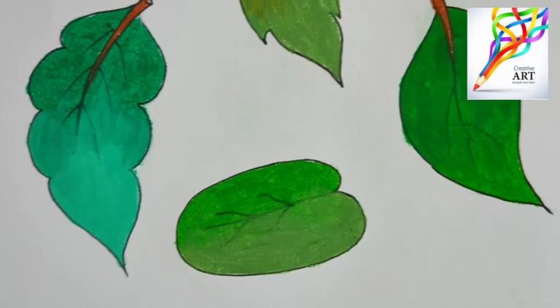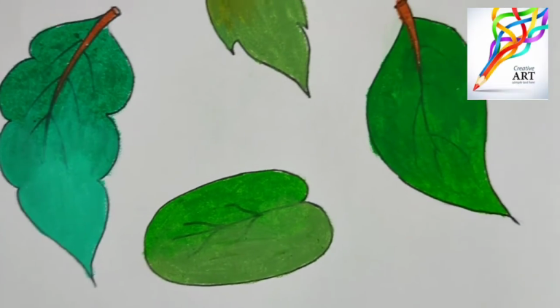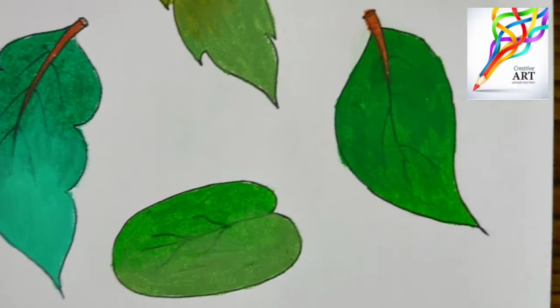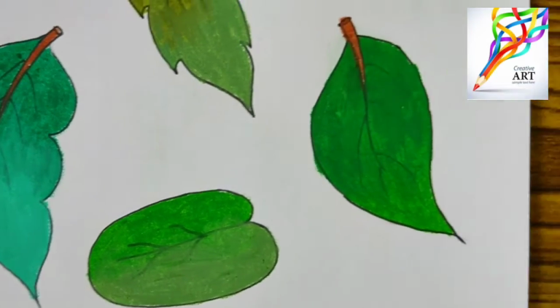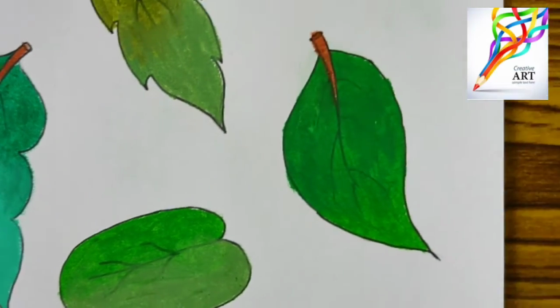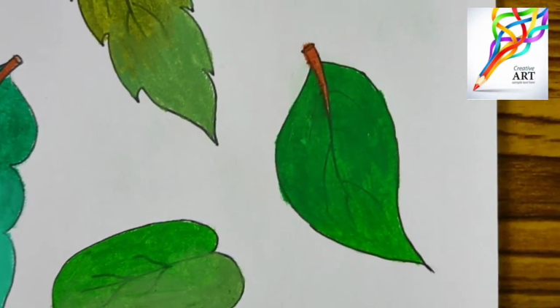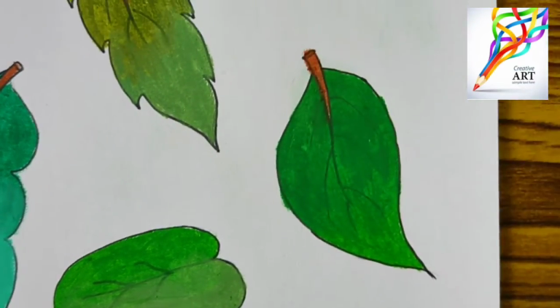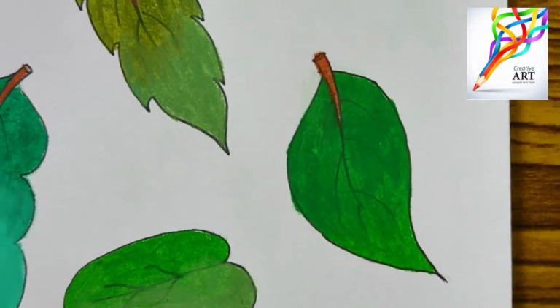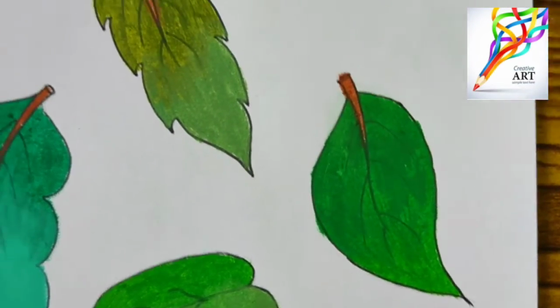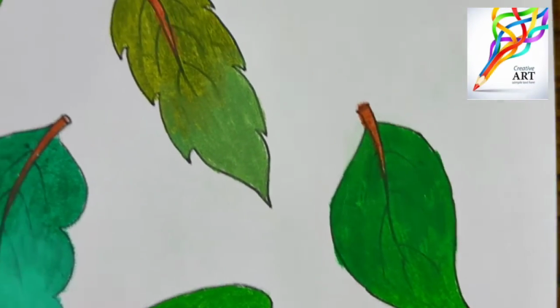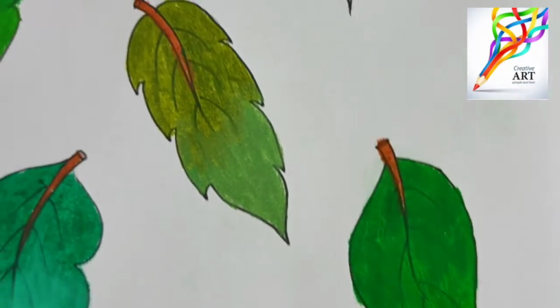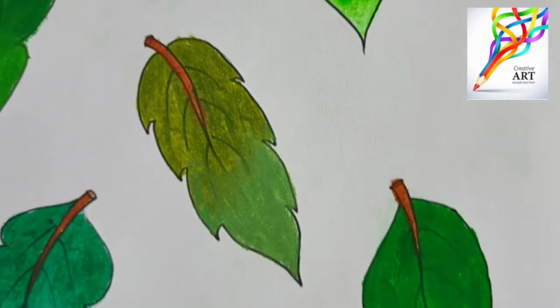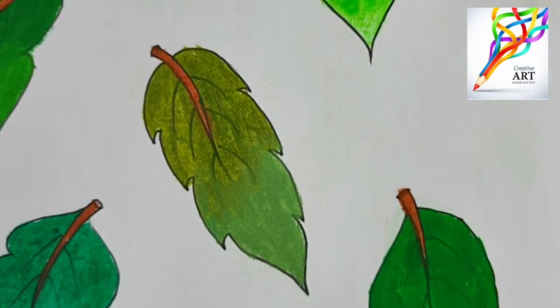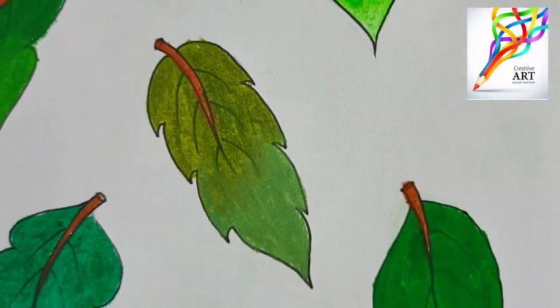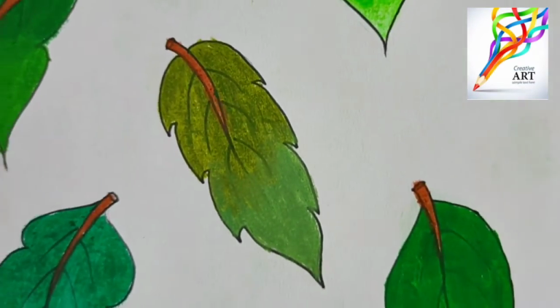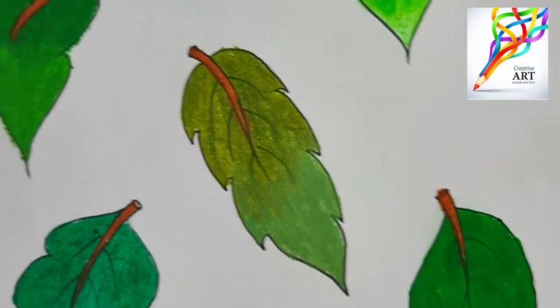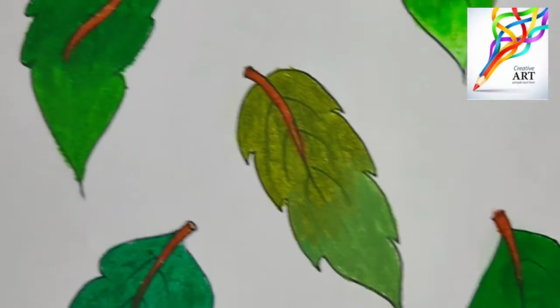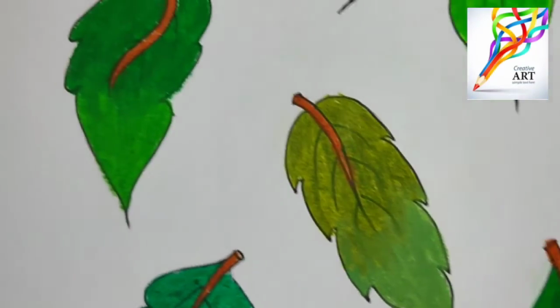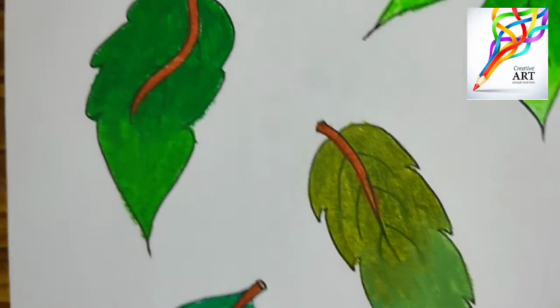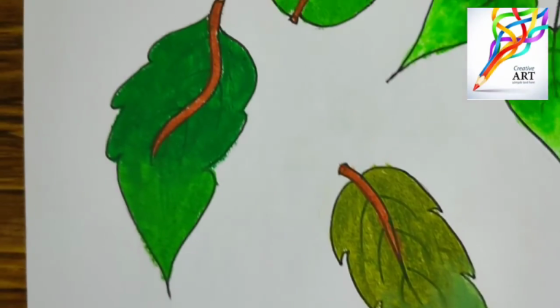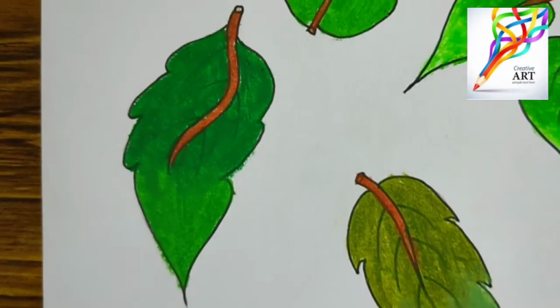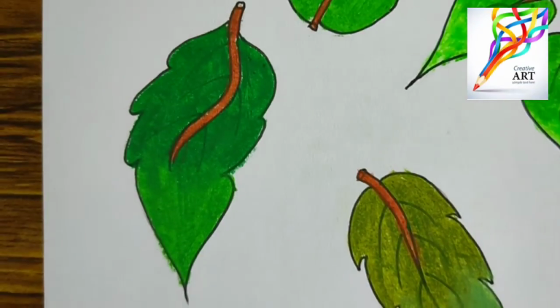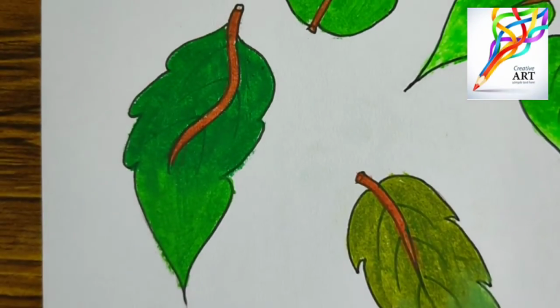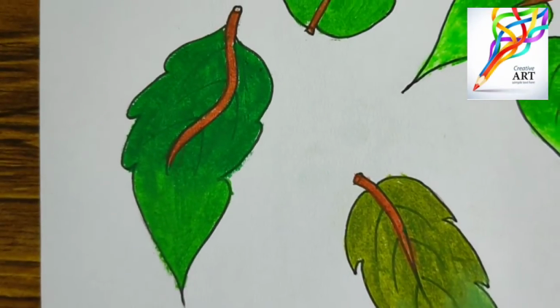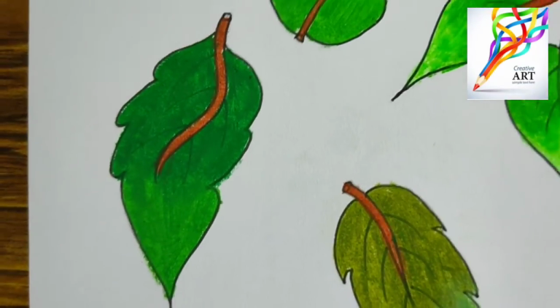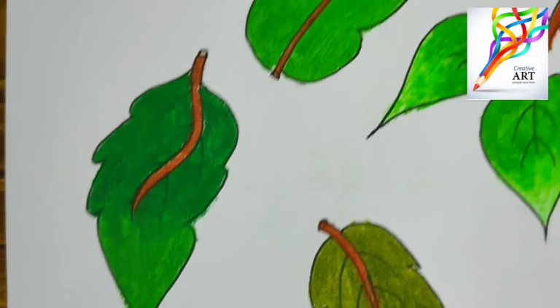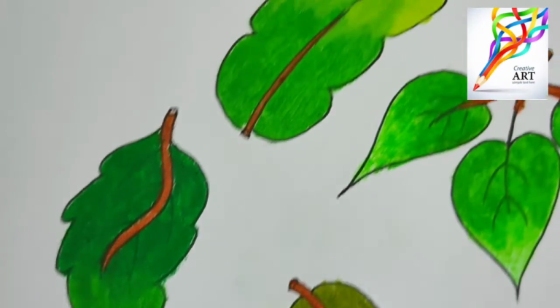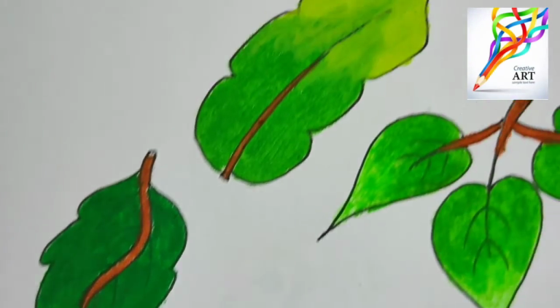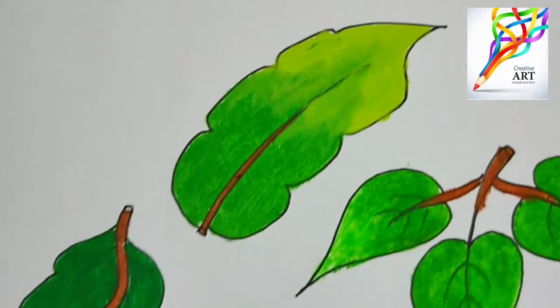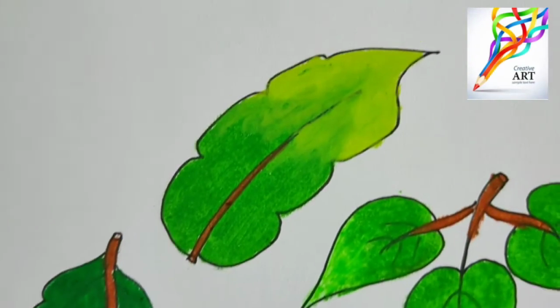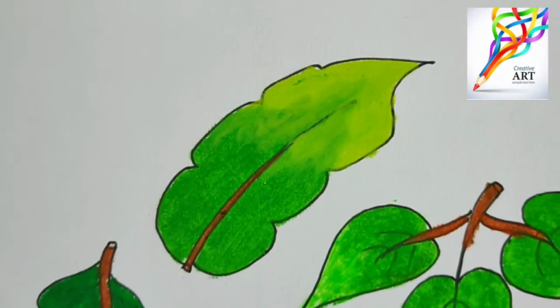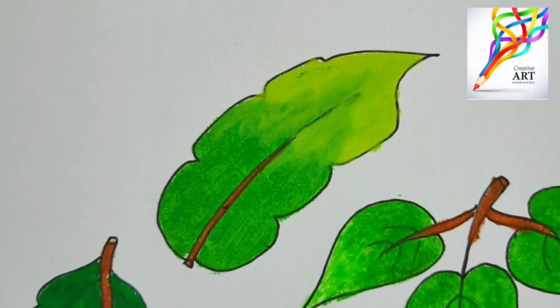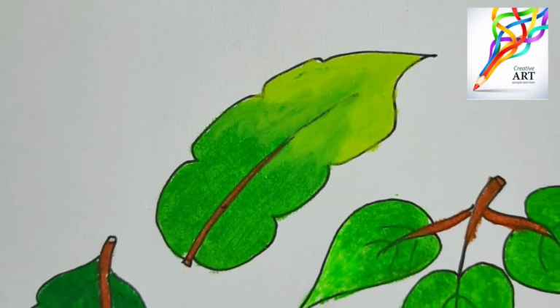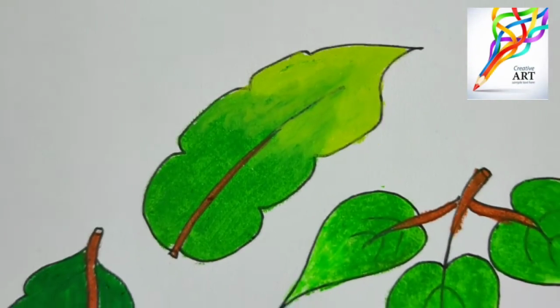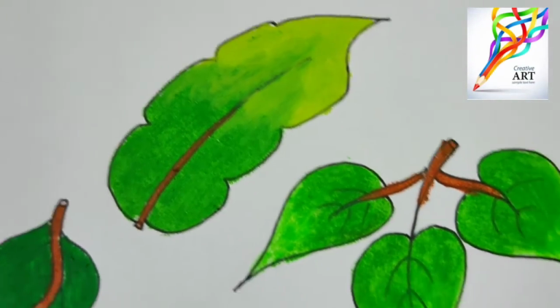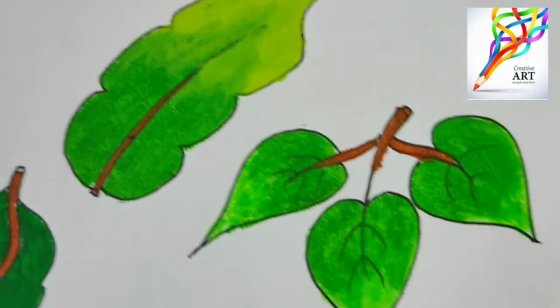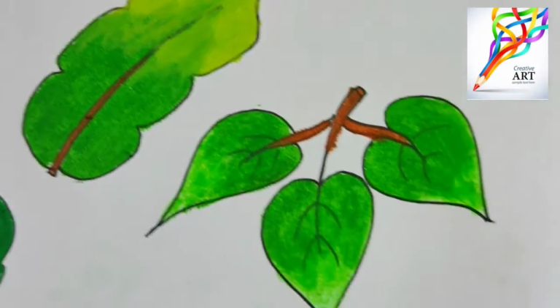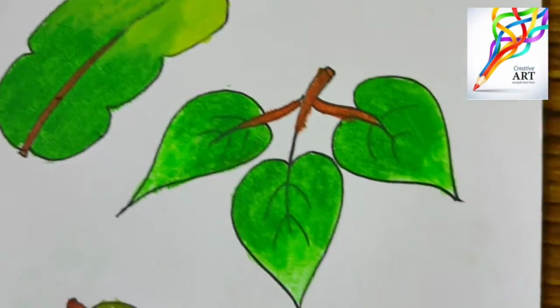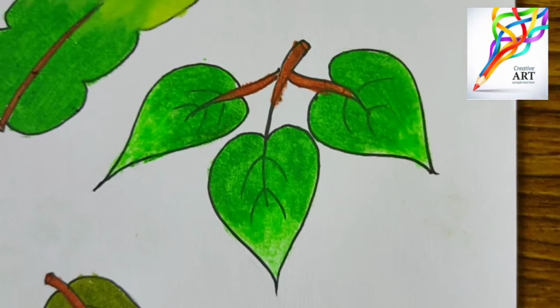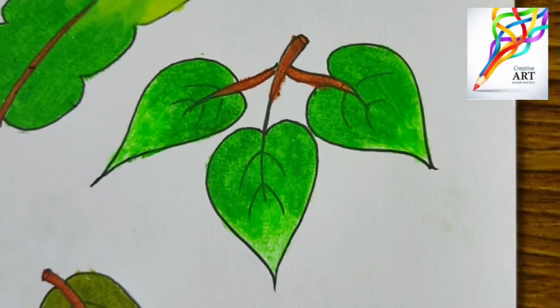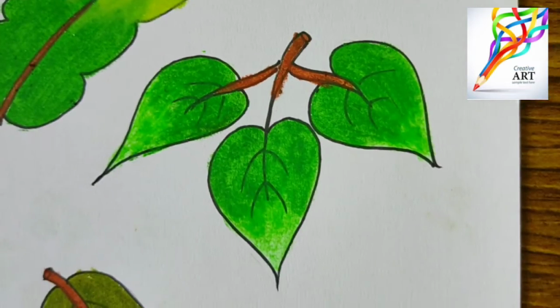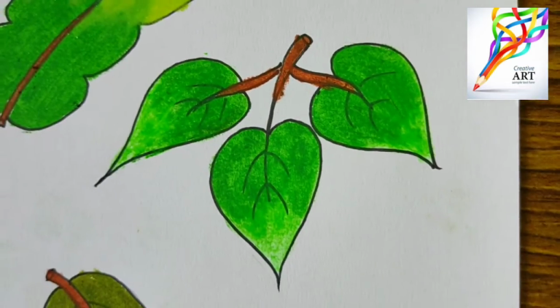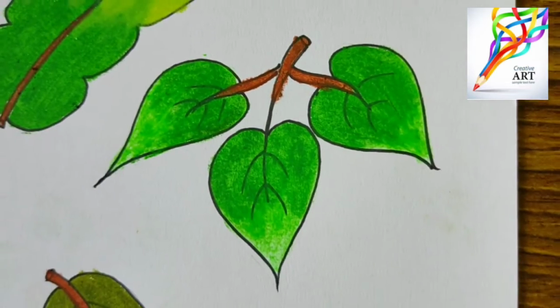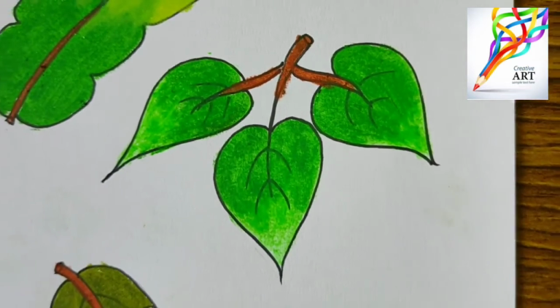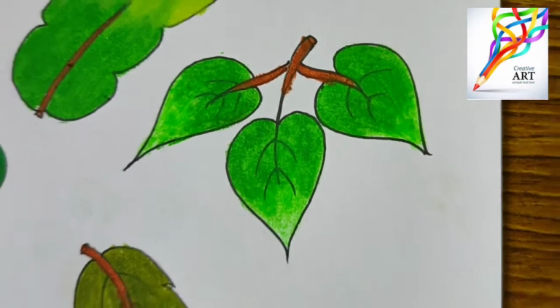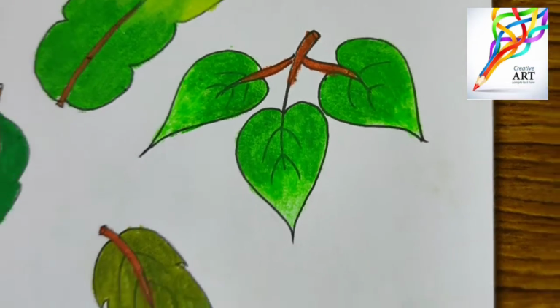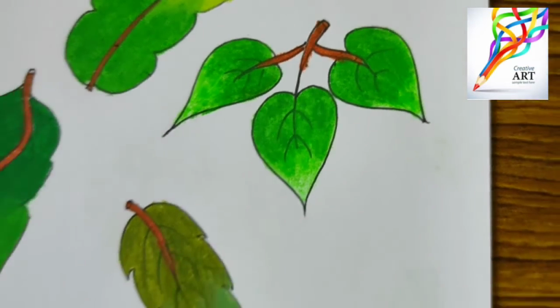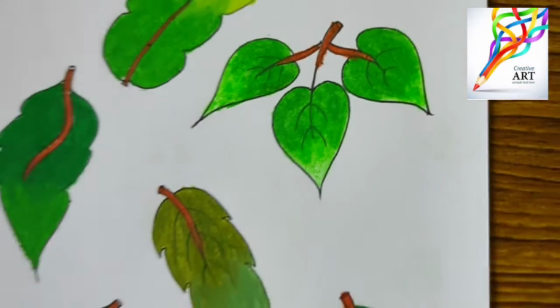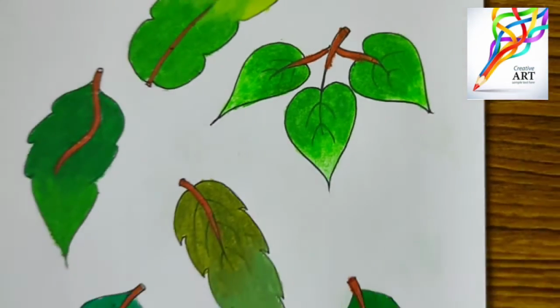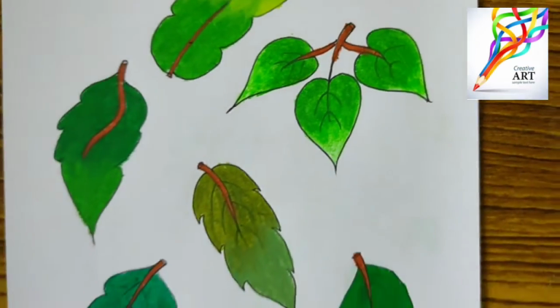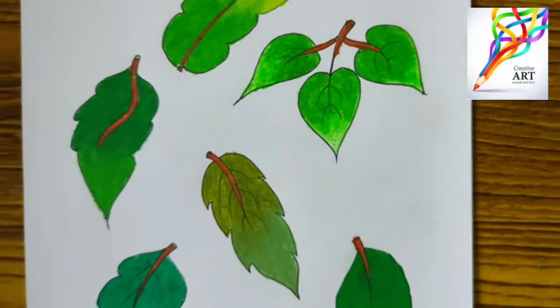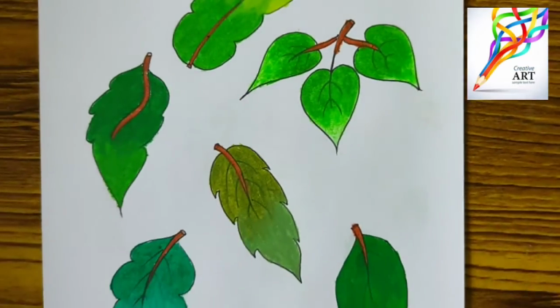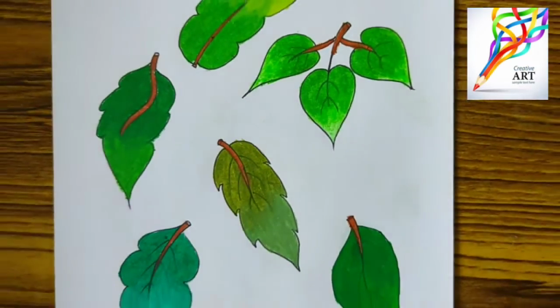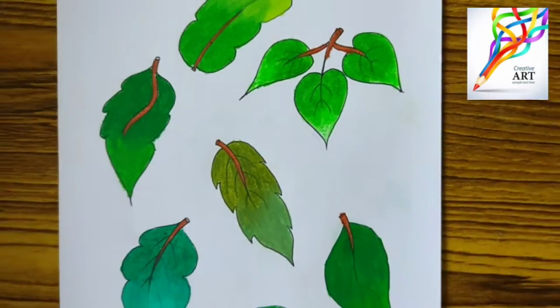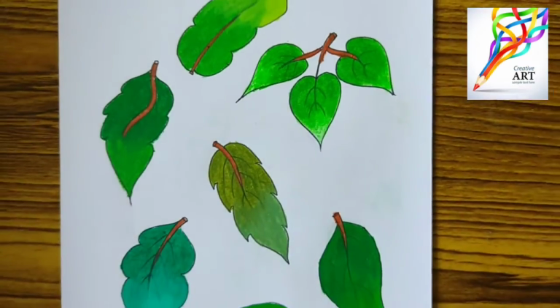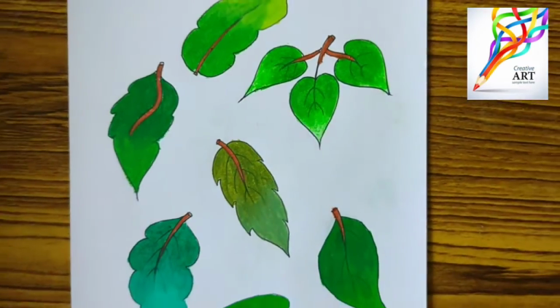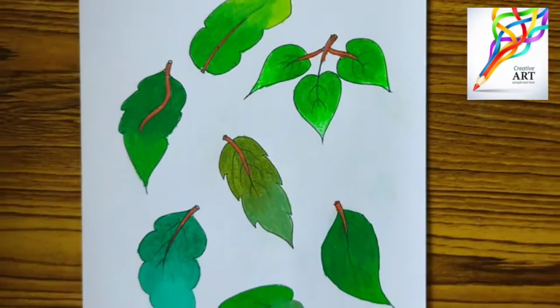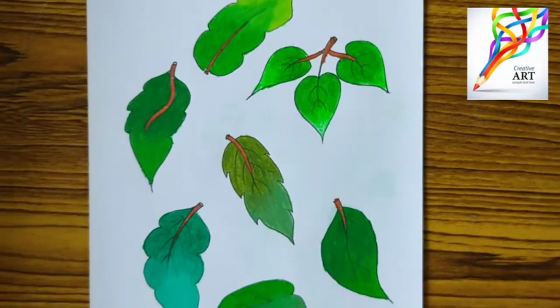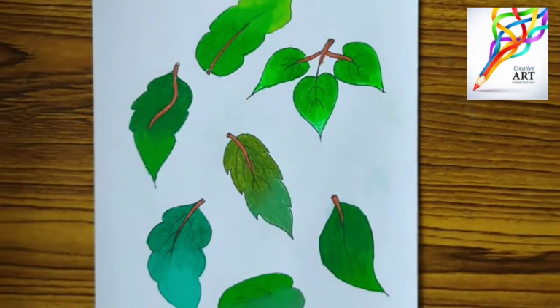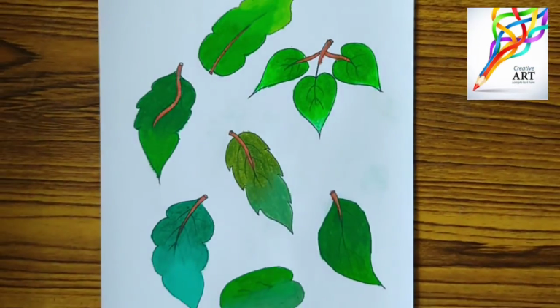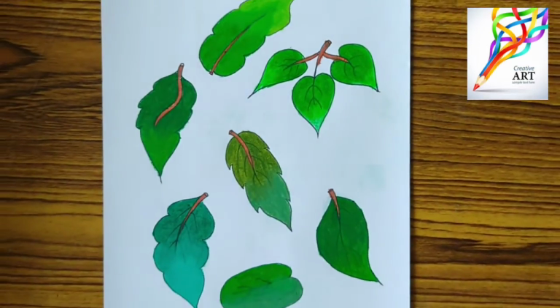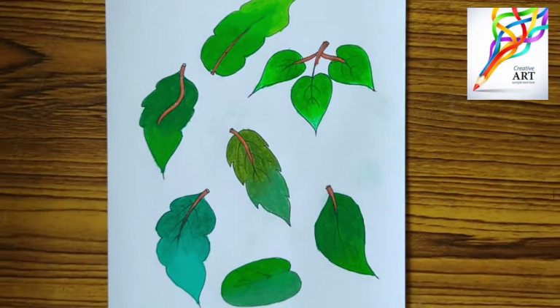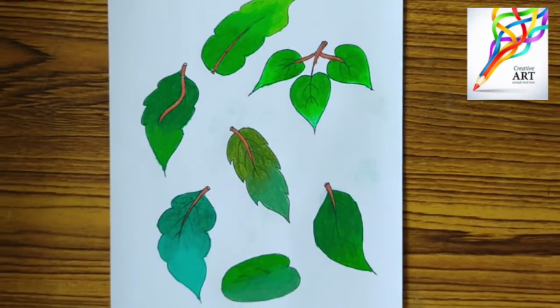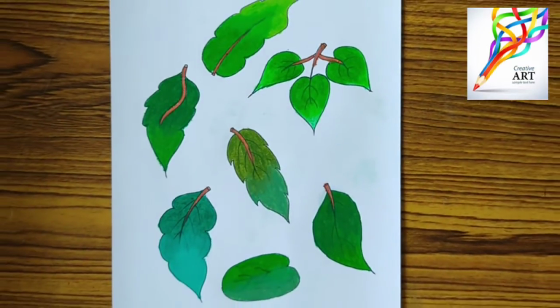At last, color the stems with a brown color. Do like, share, and subscribe to my channel.